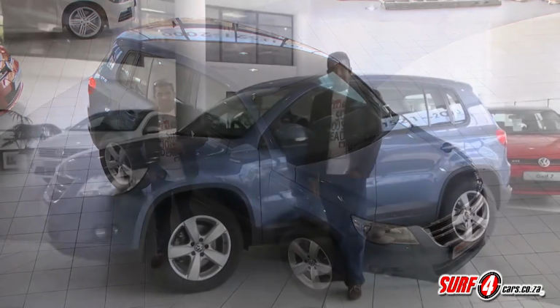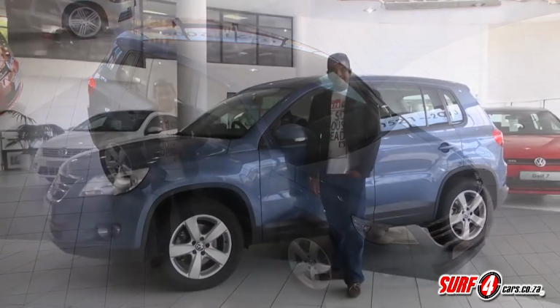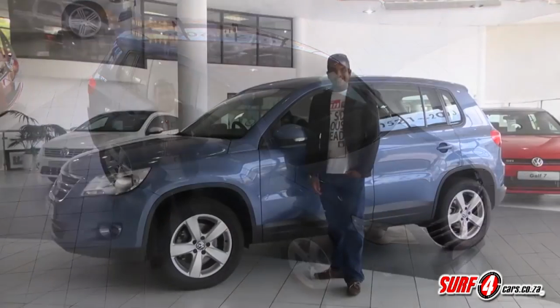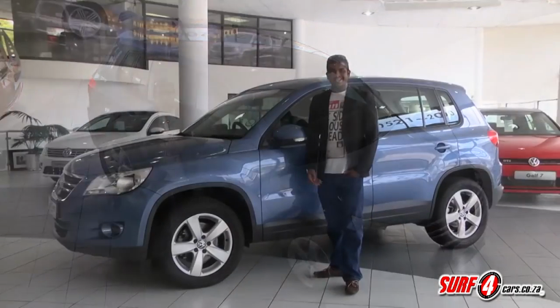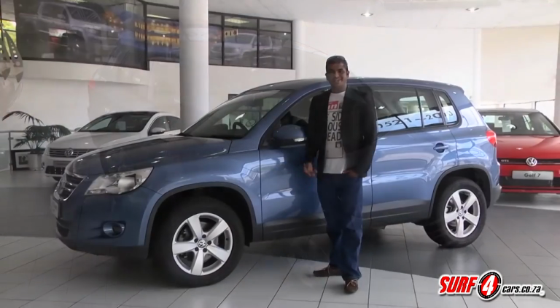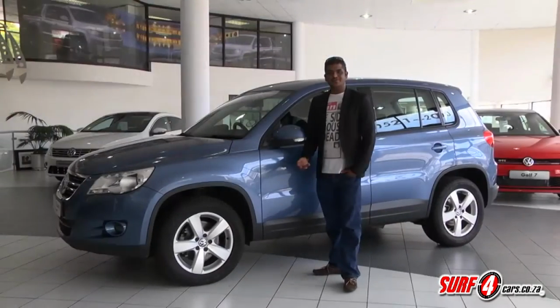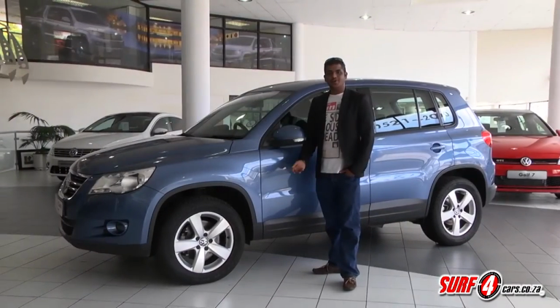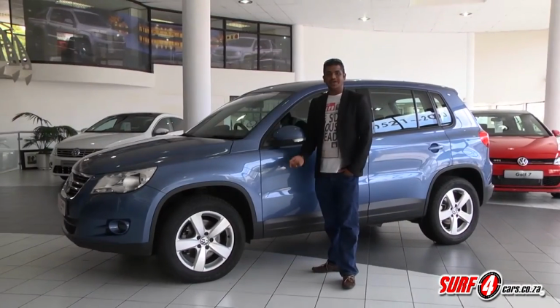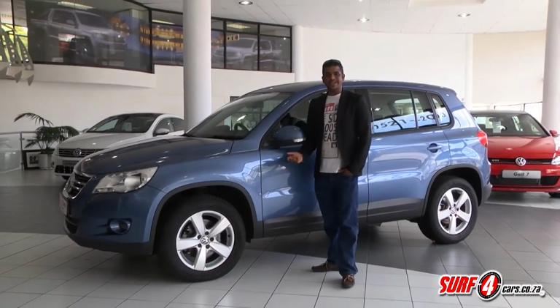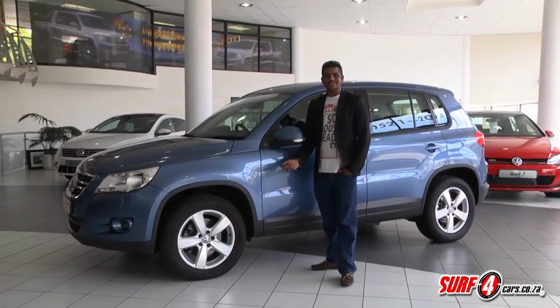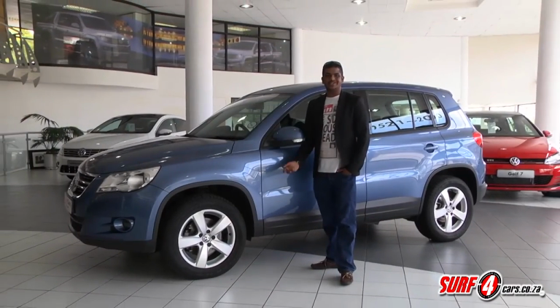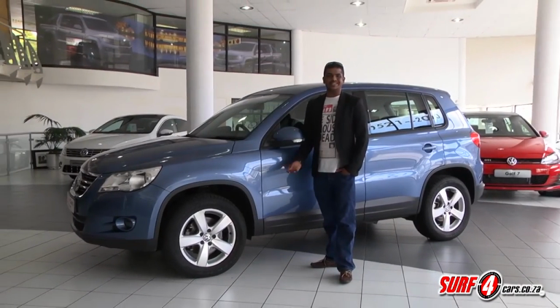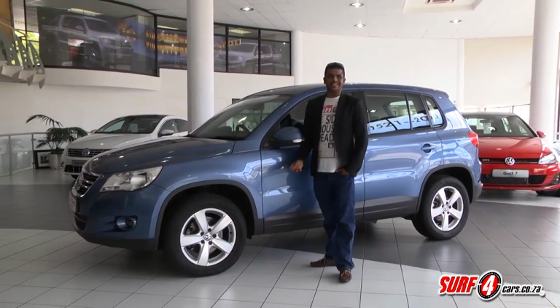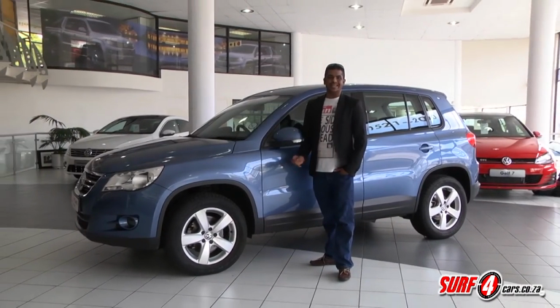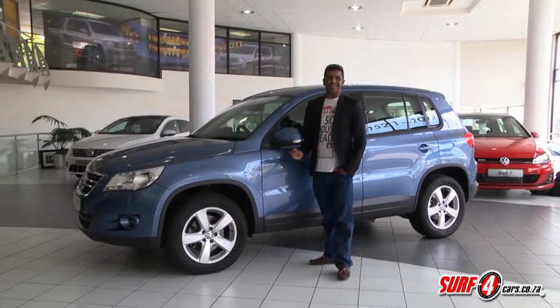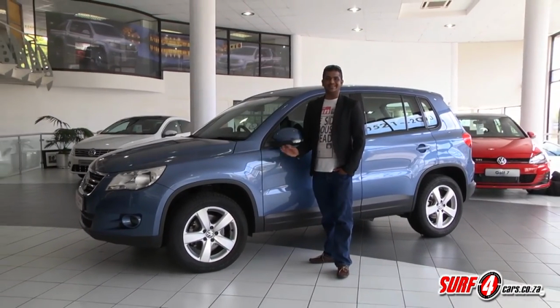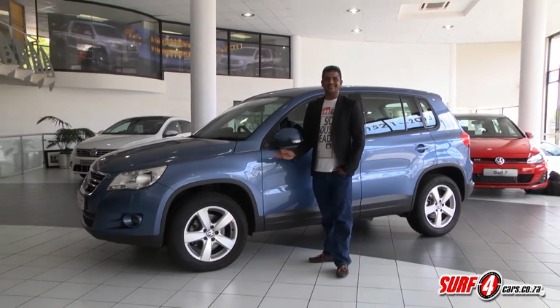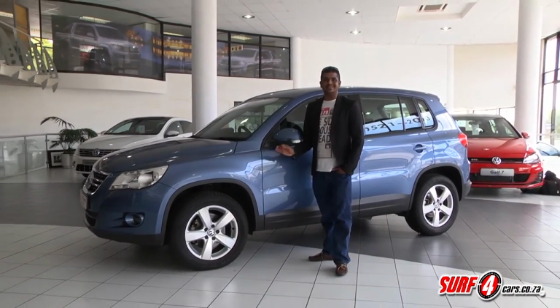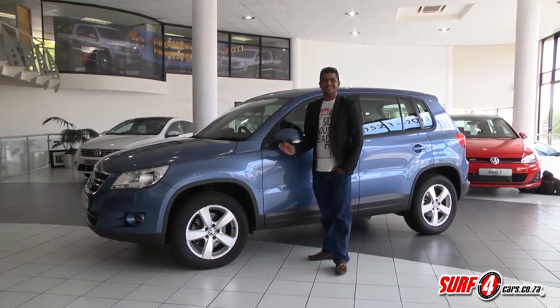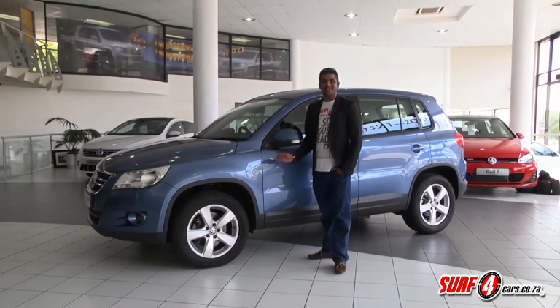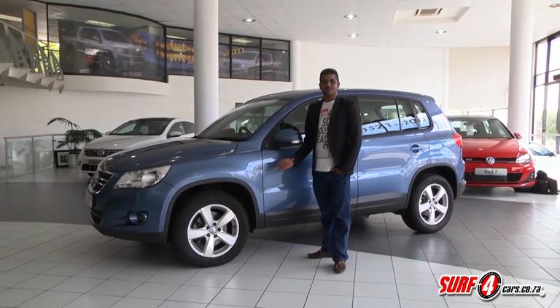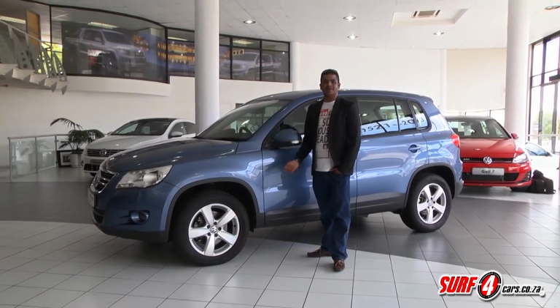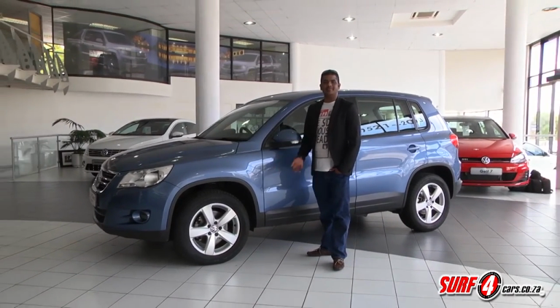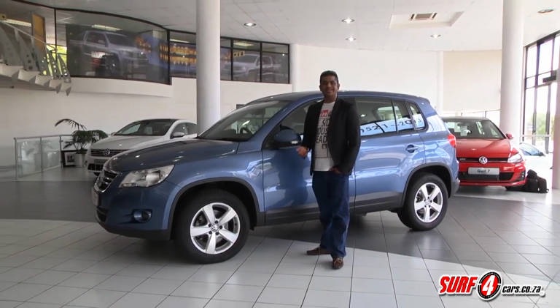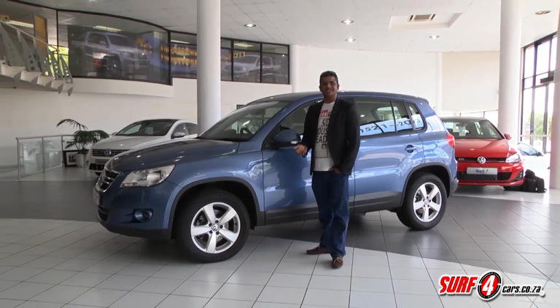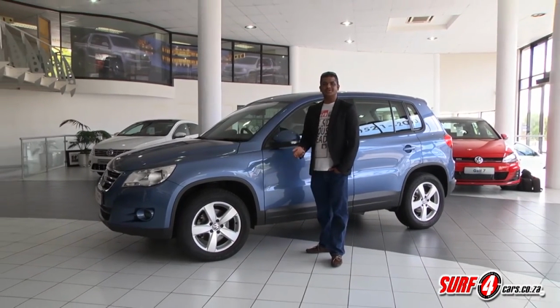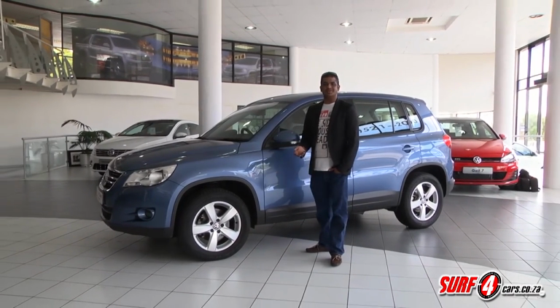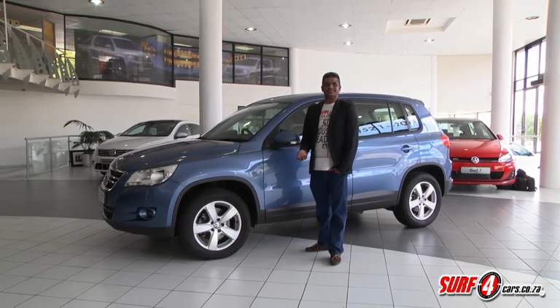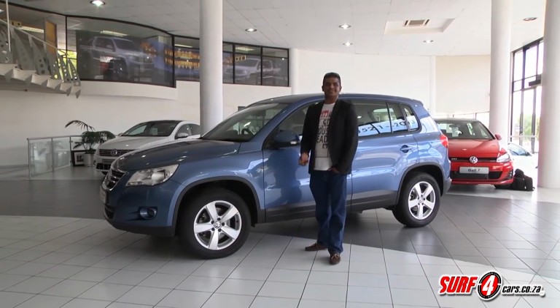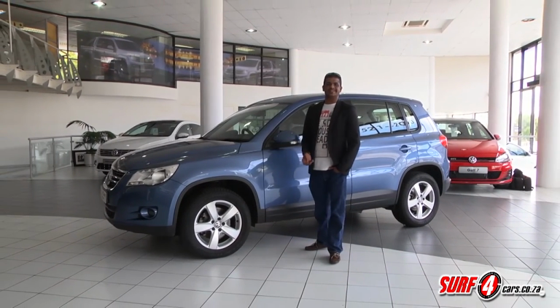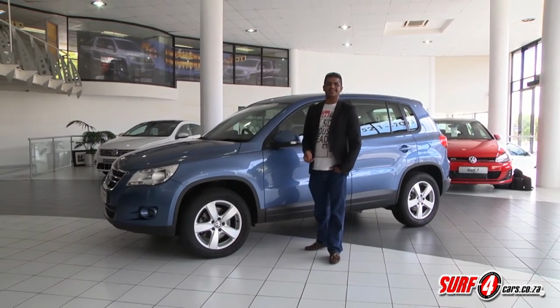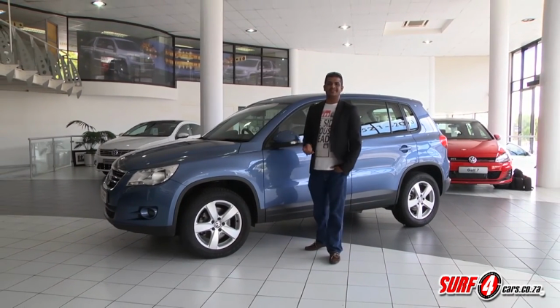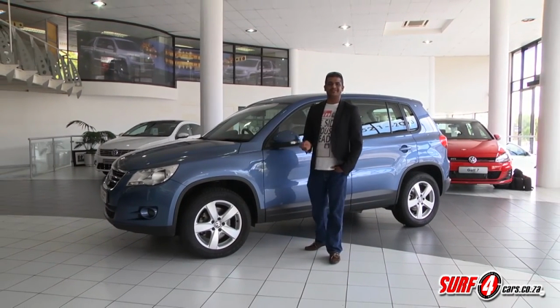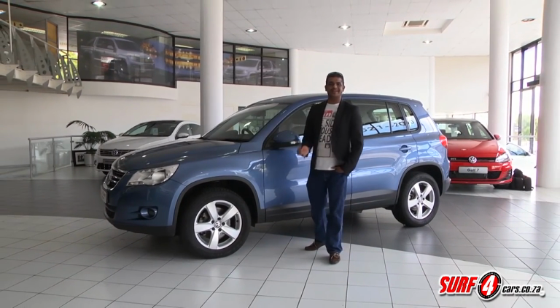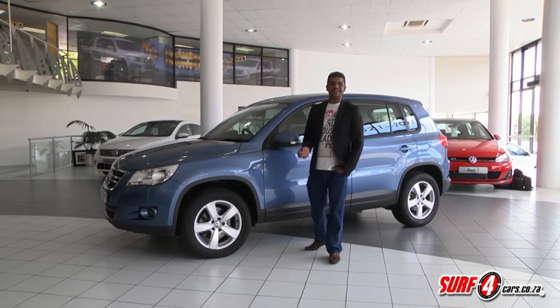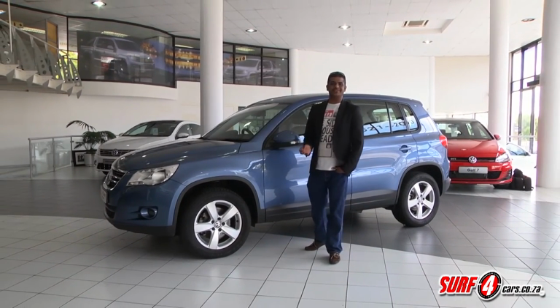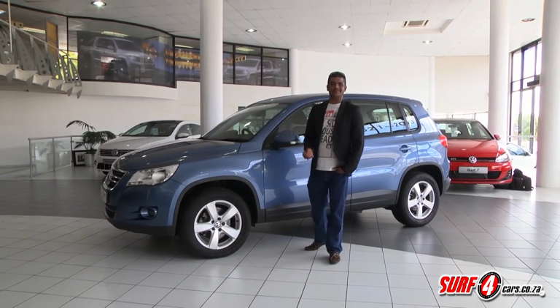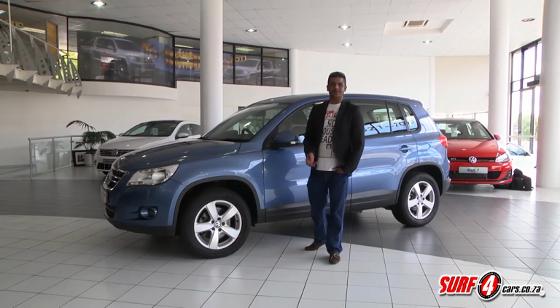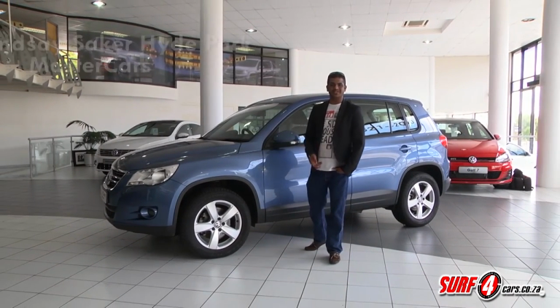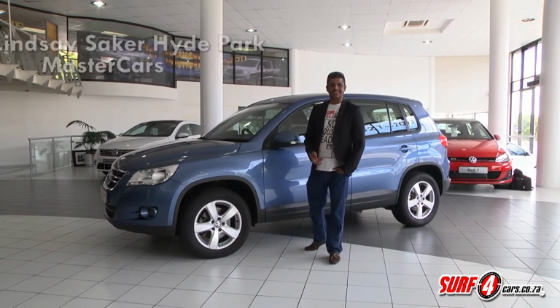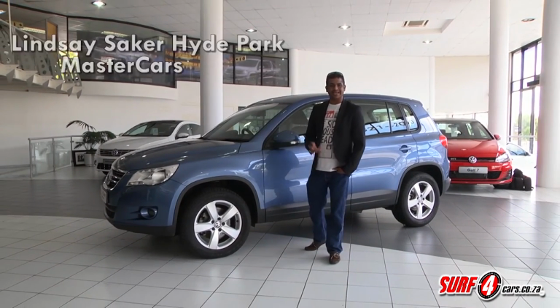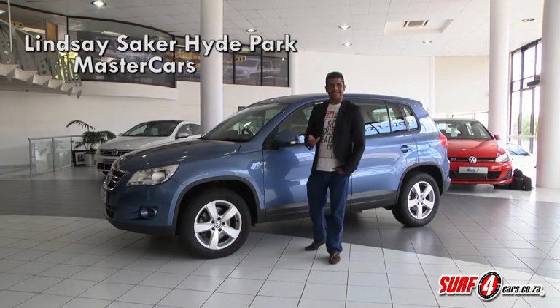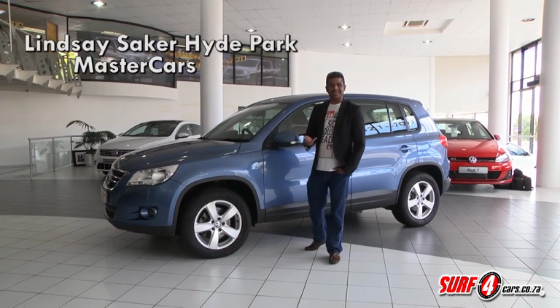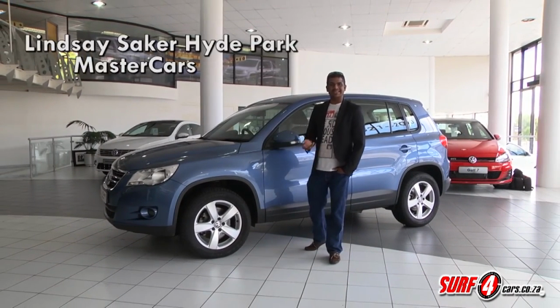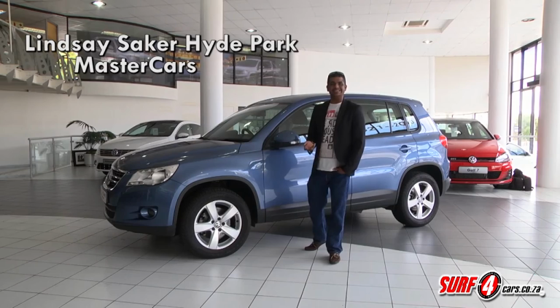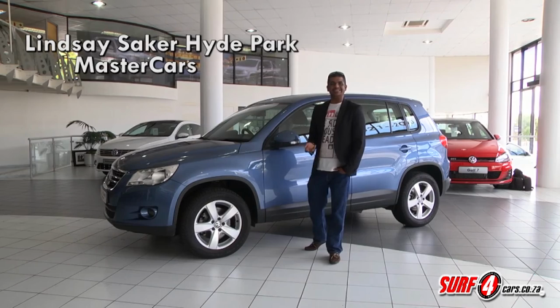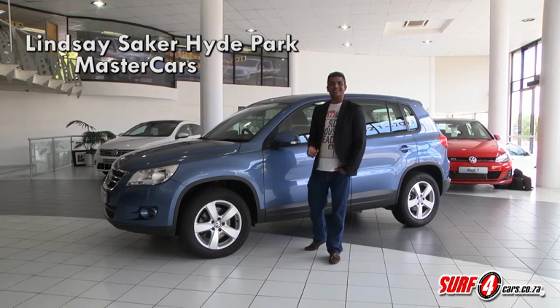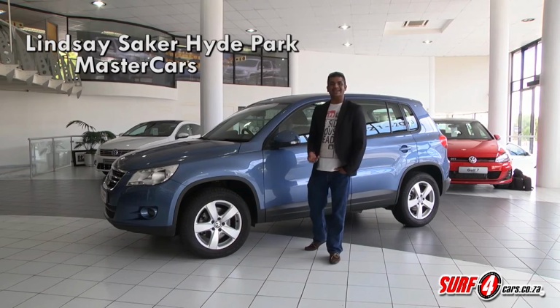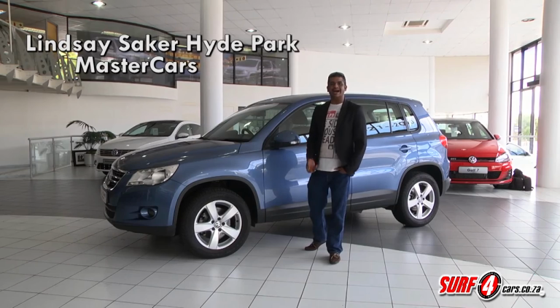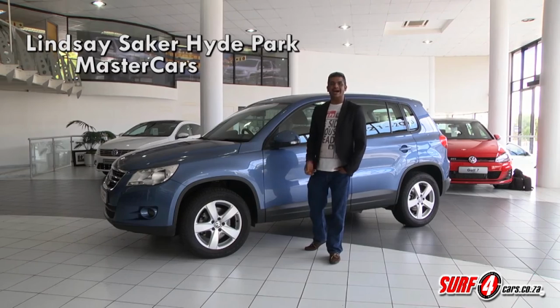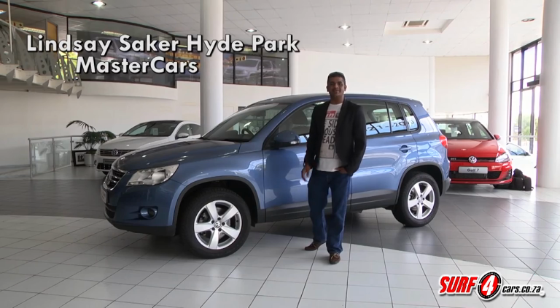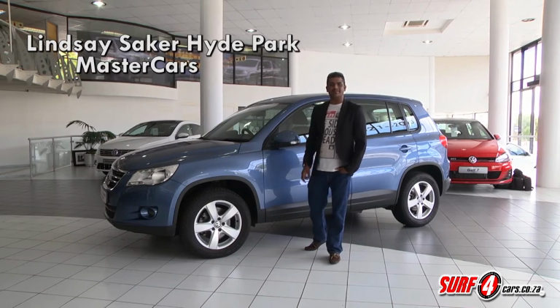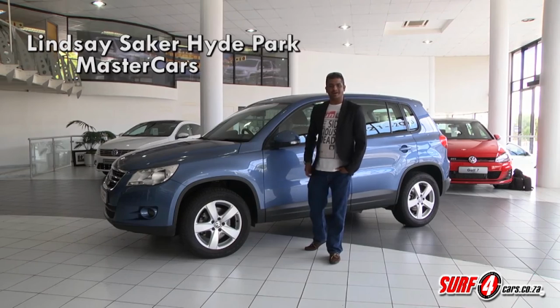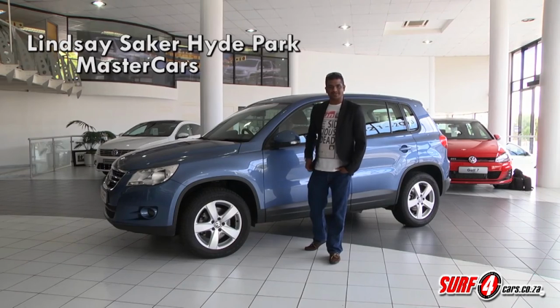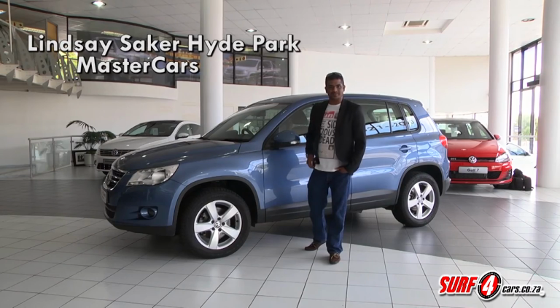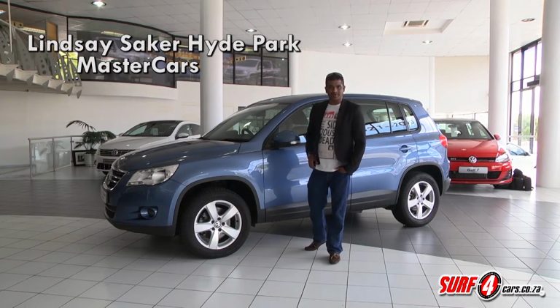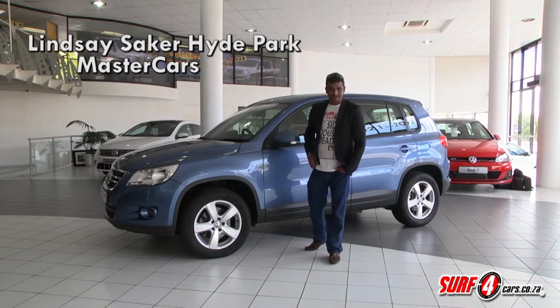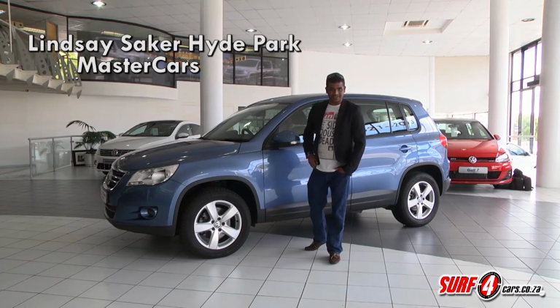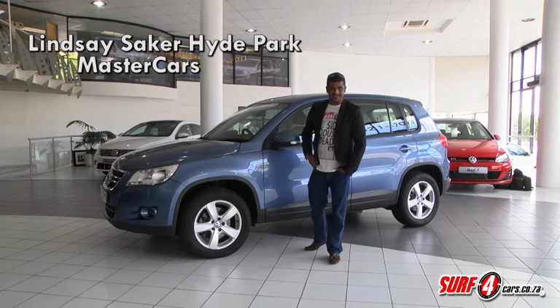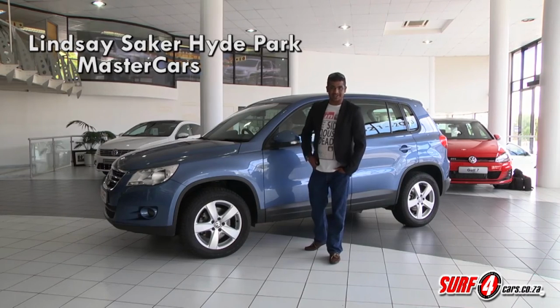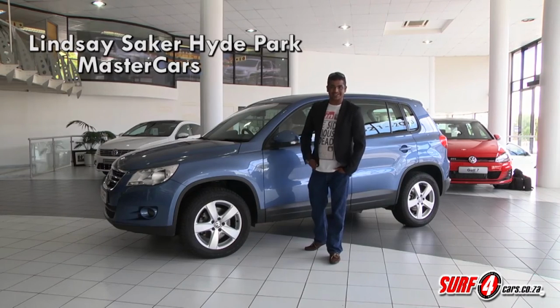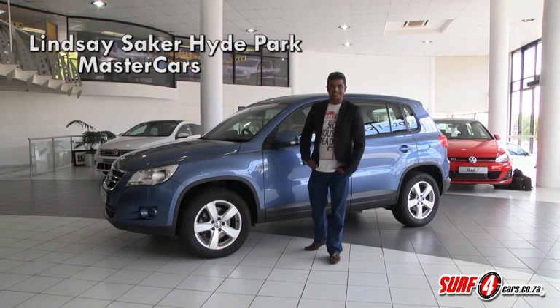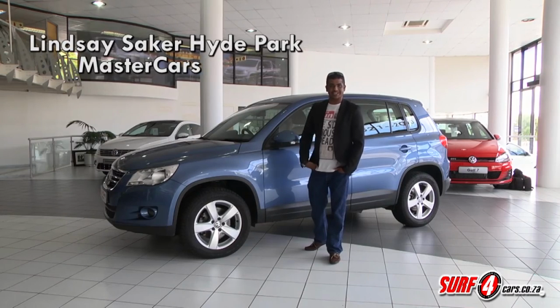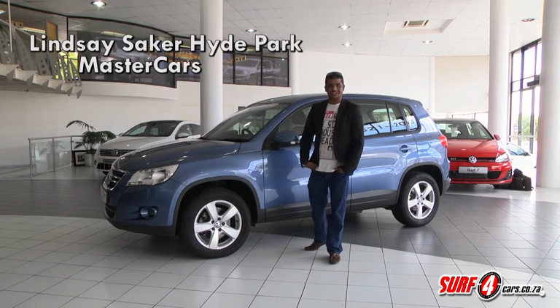If you're interested in this Tiguan, be sure to visit the friendly folks at Lindsey Secker Hyde Park's Master Car section.